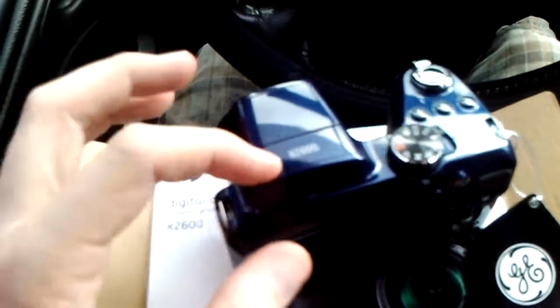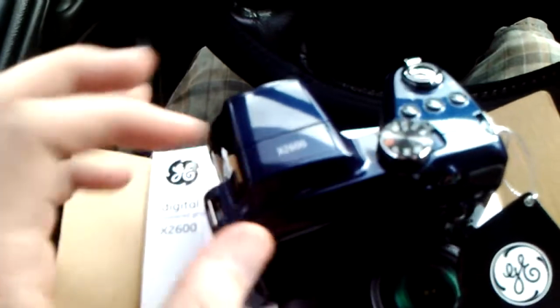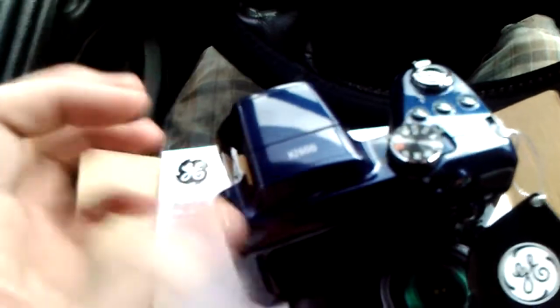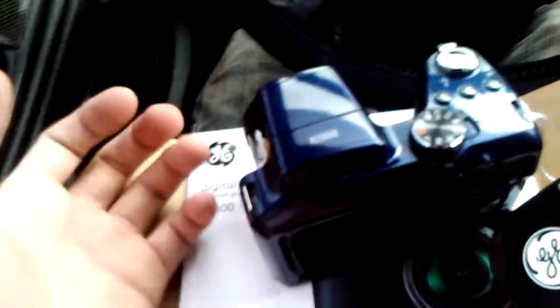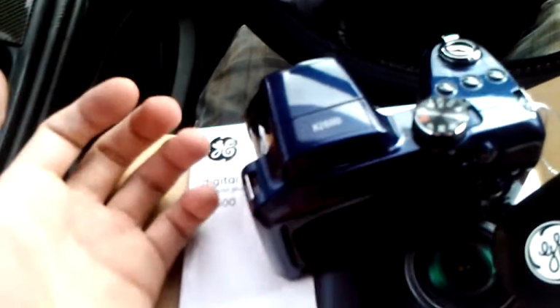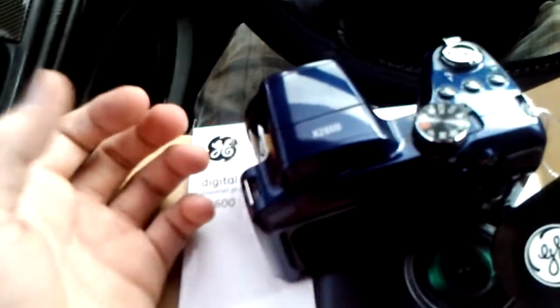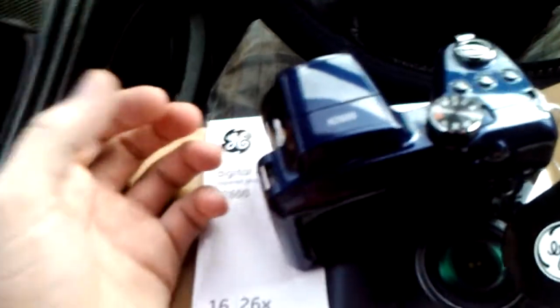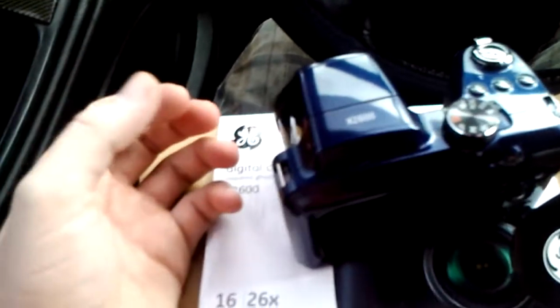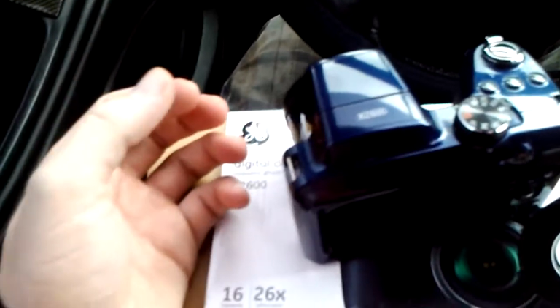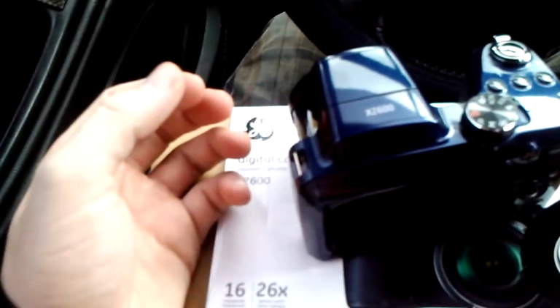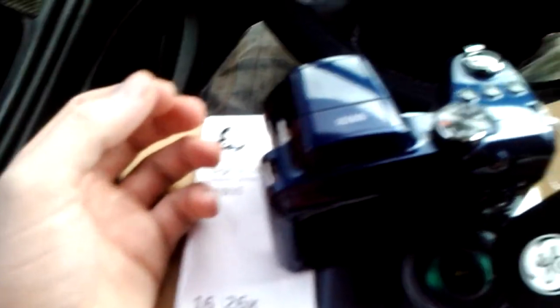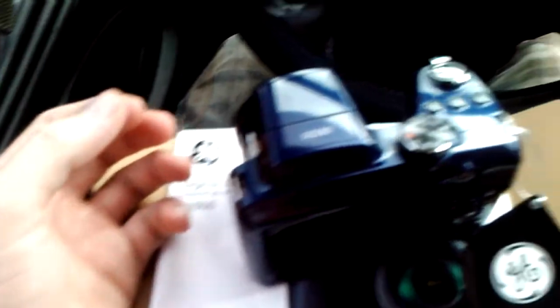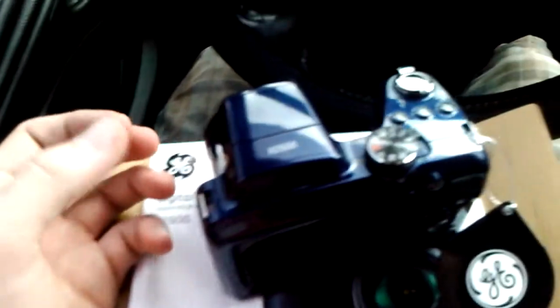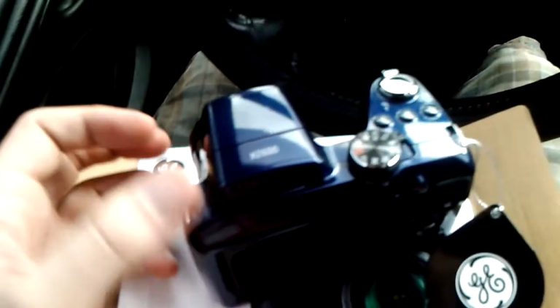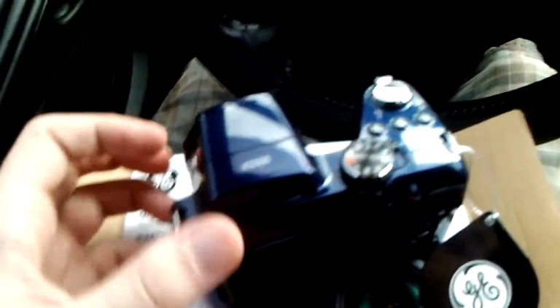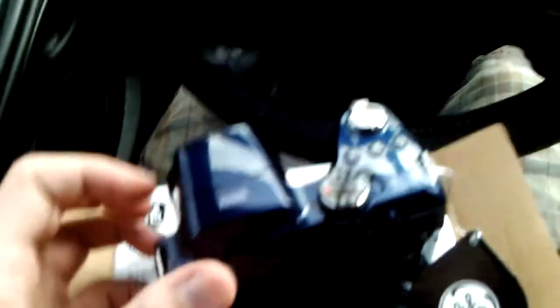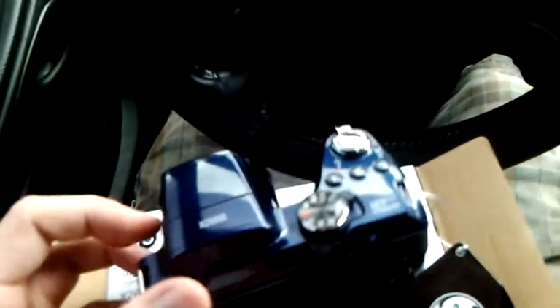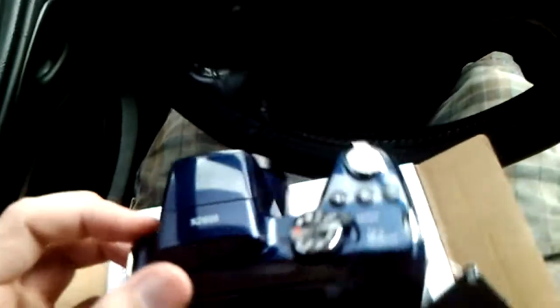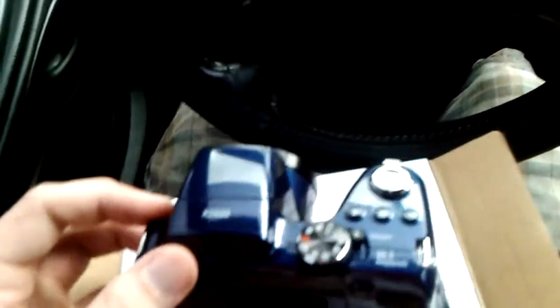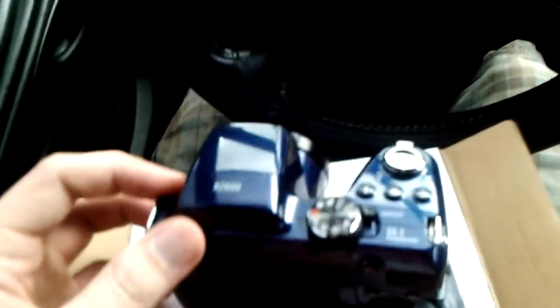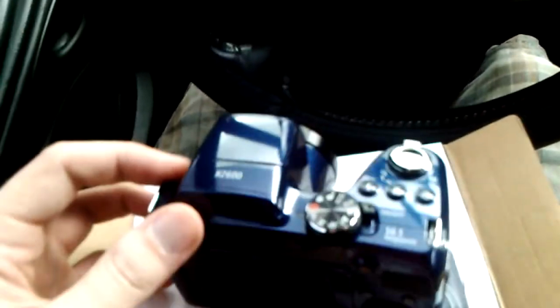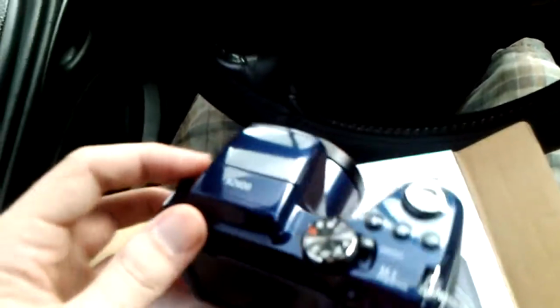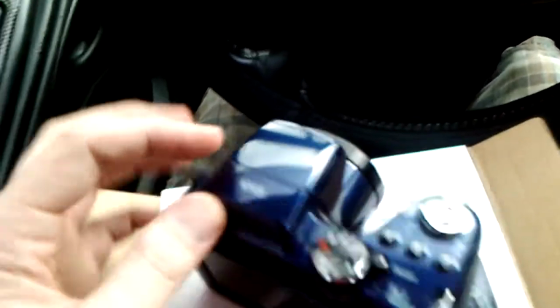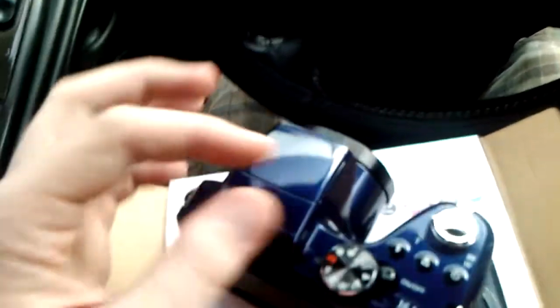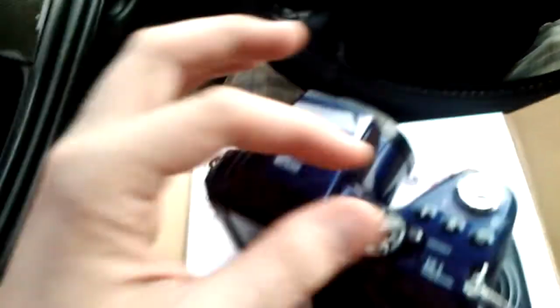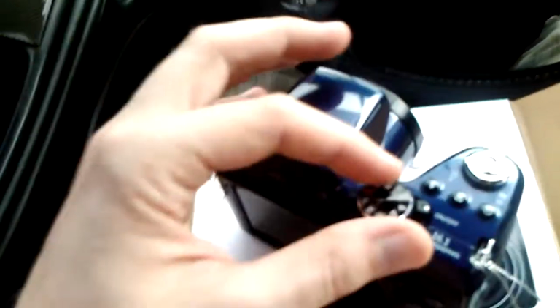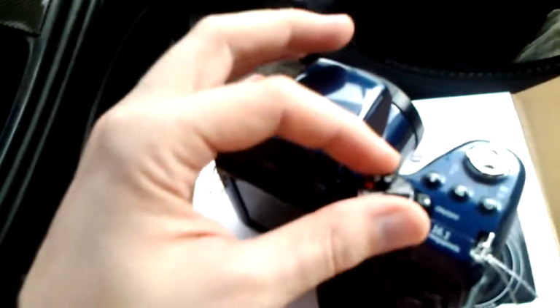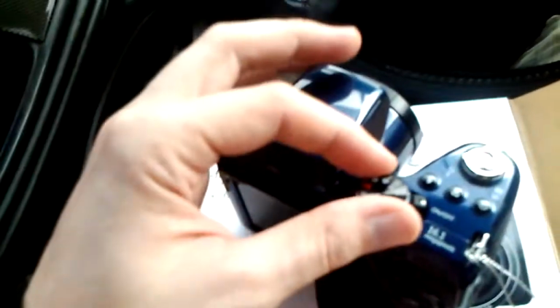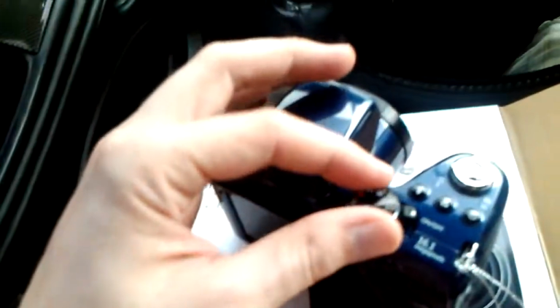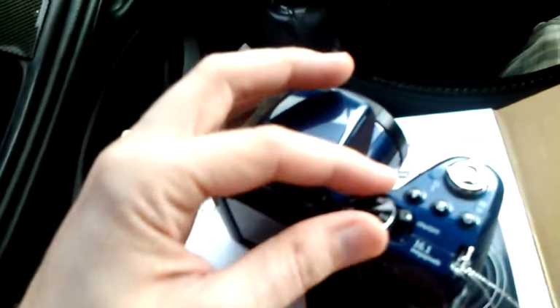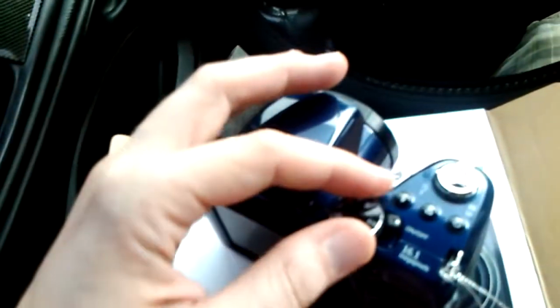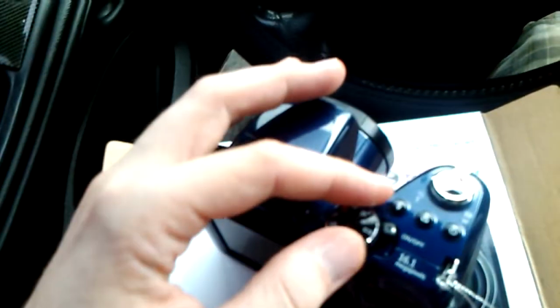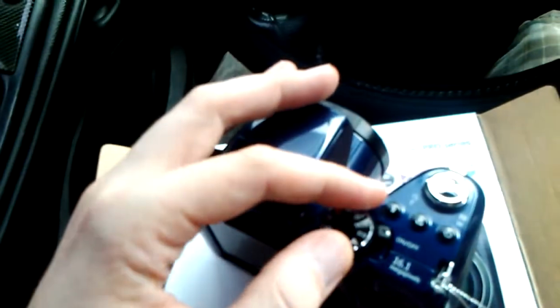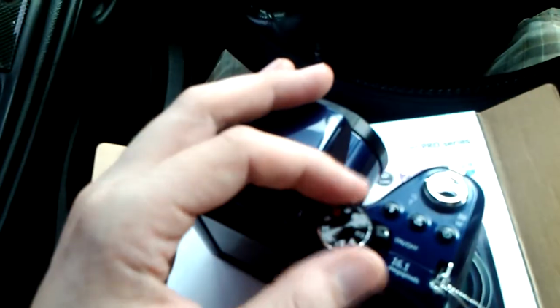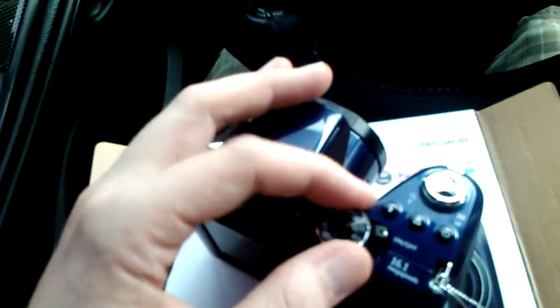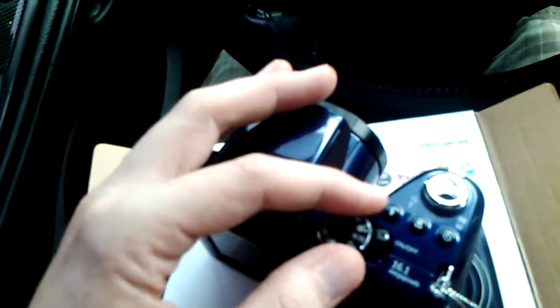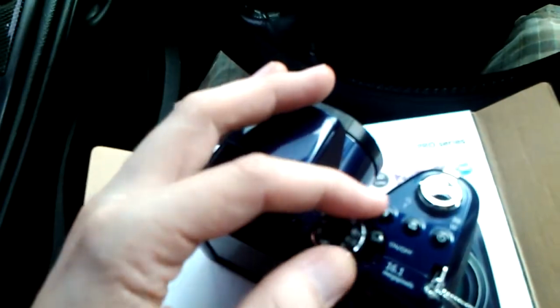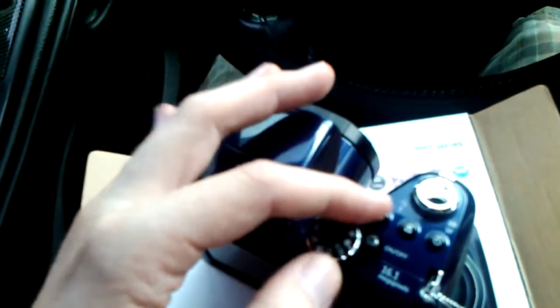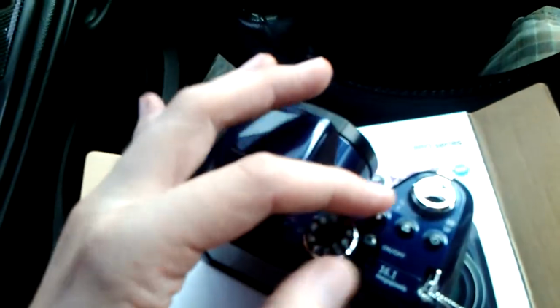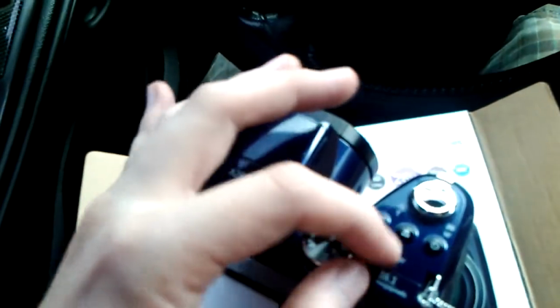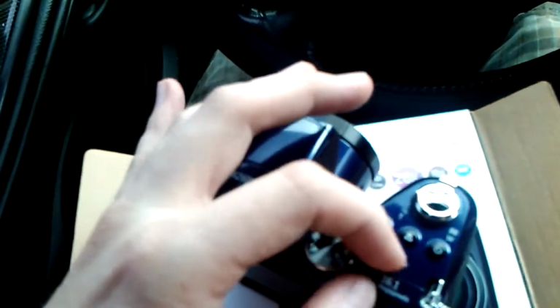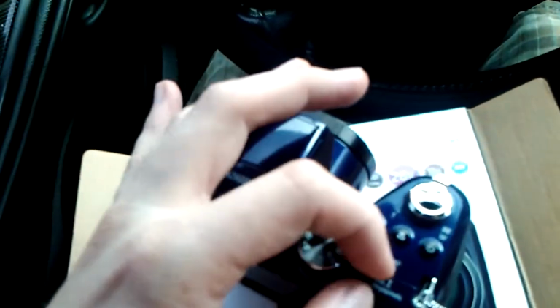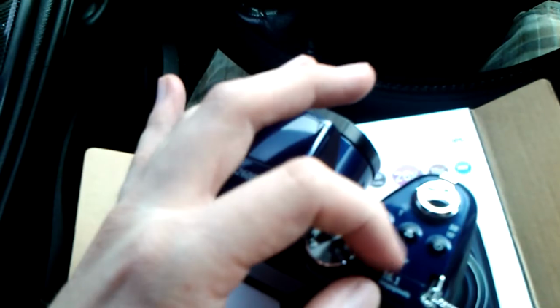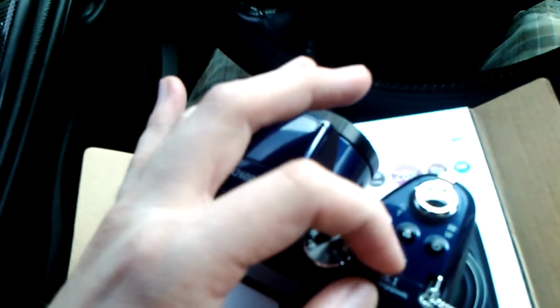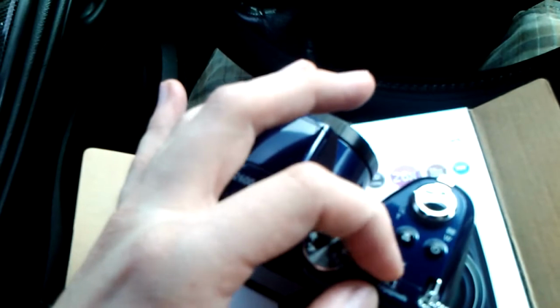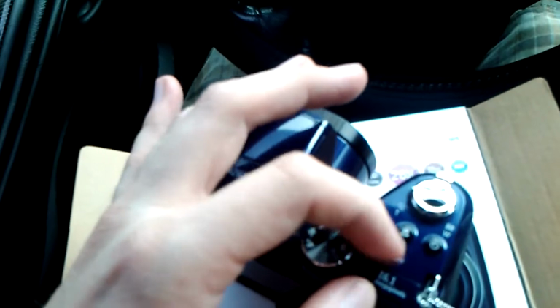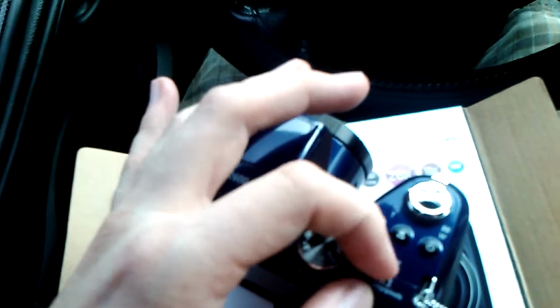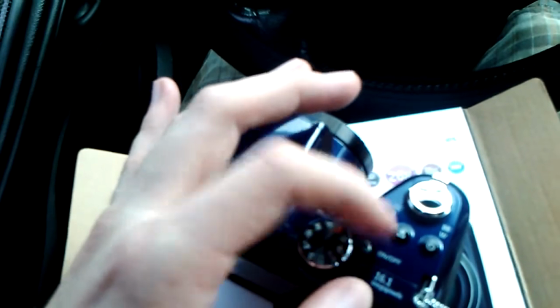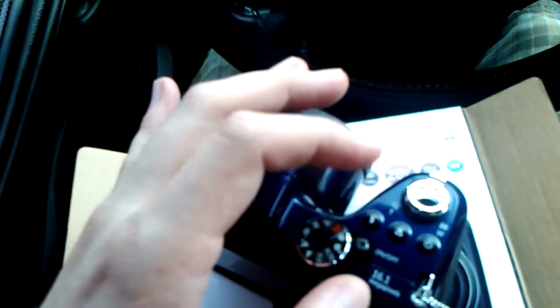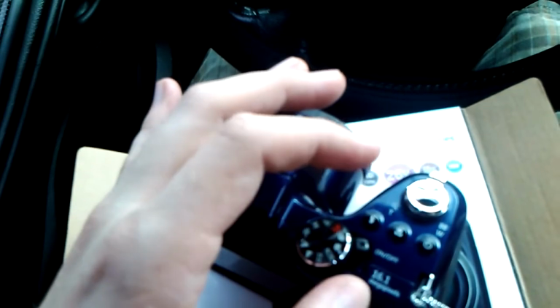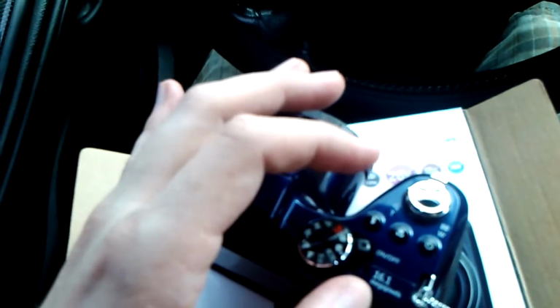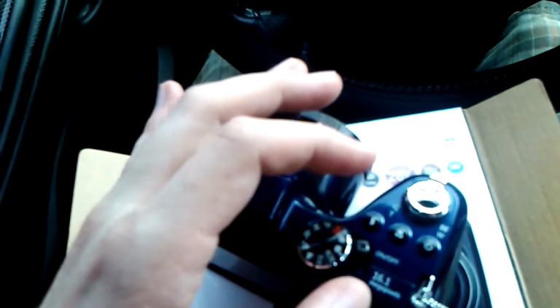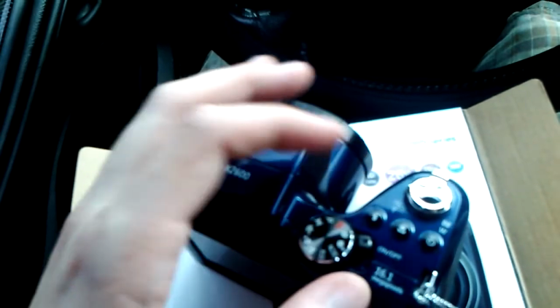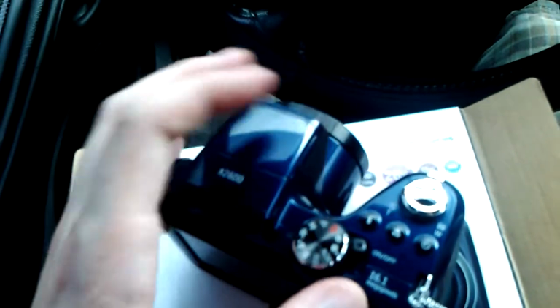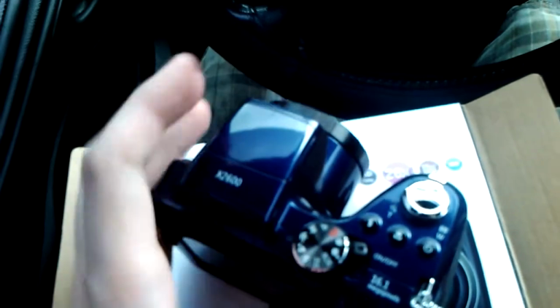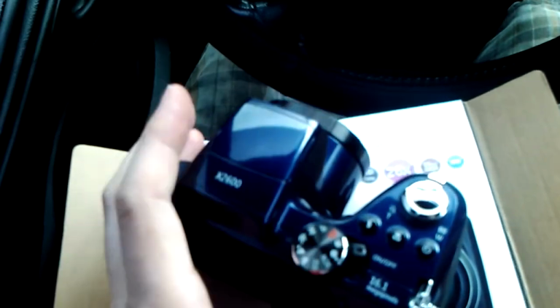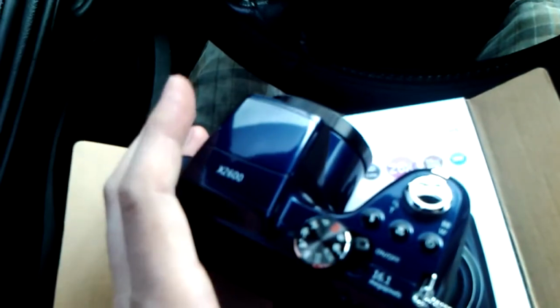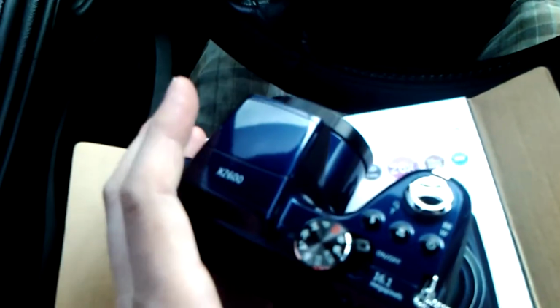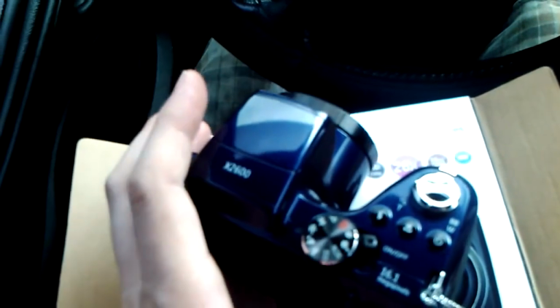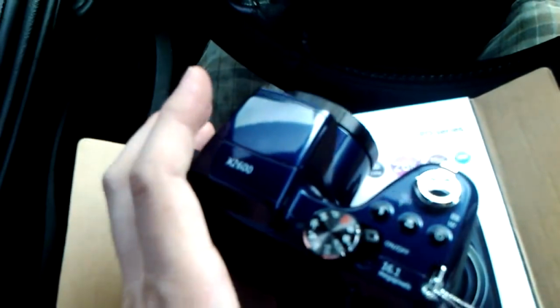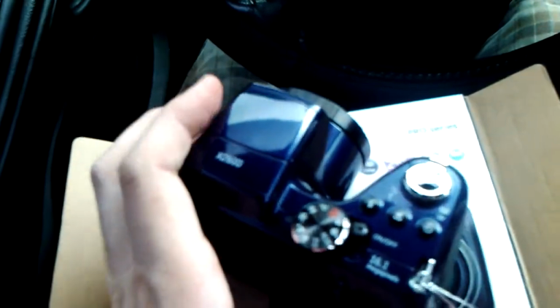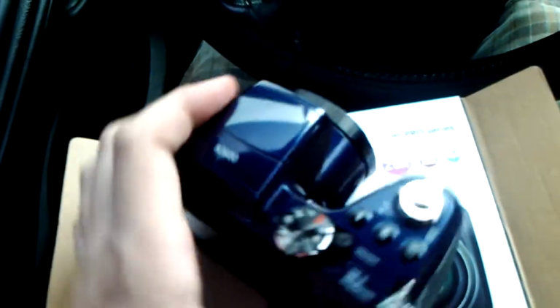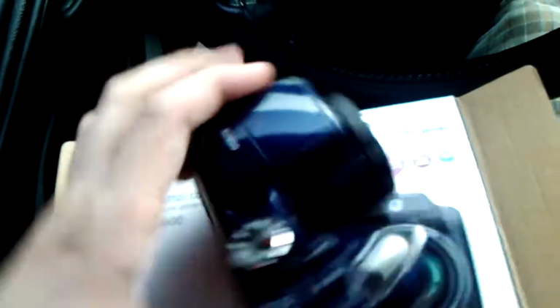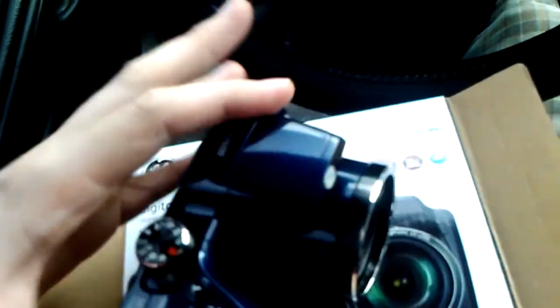I was wary of it feeling really cheap. Somebody told me these feel like if you drop them, they're just destroyed — there's no fixing them. 16.1 megapixels.